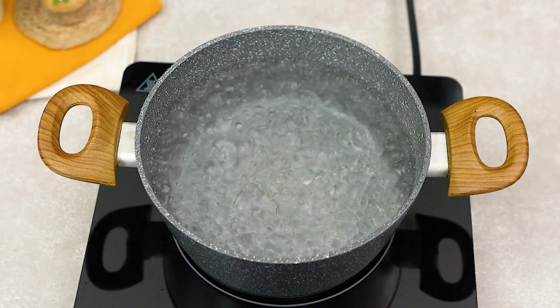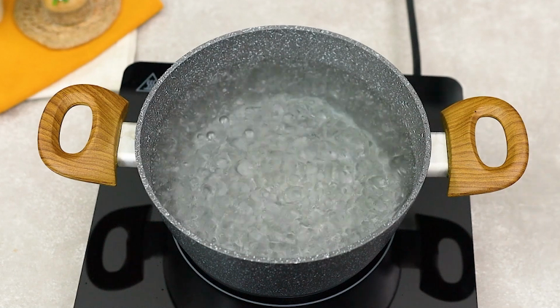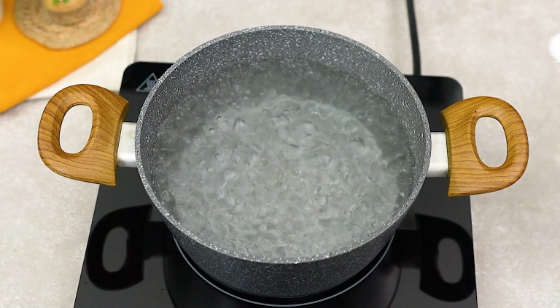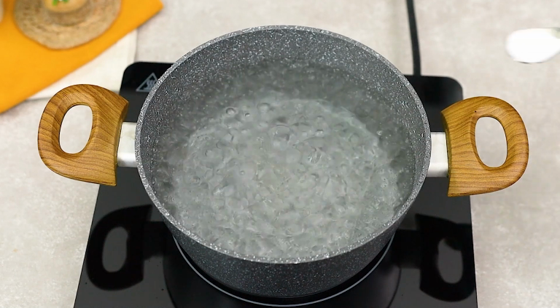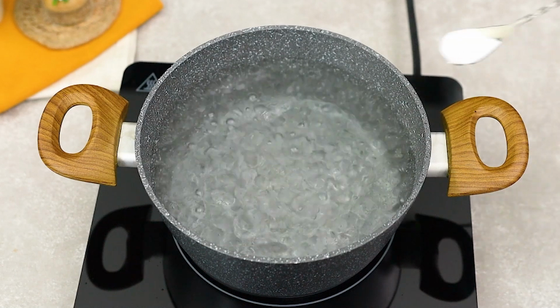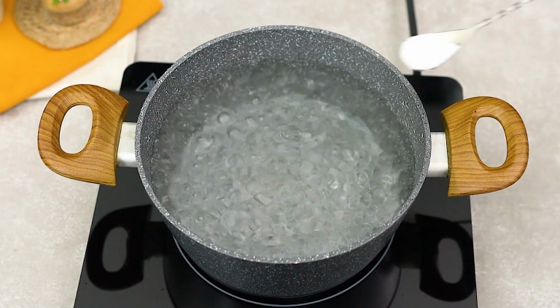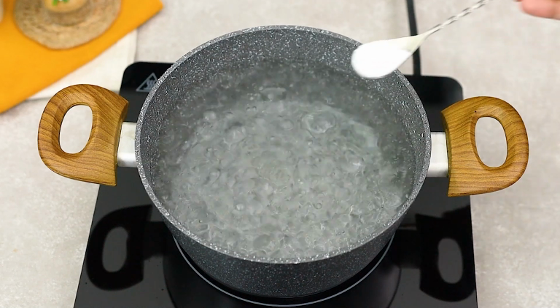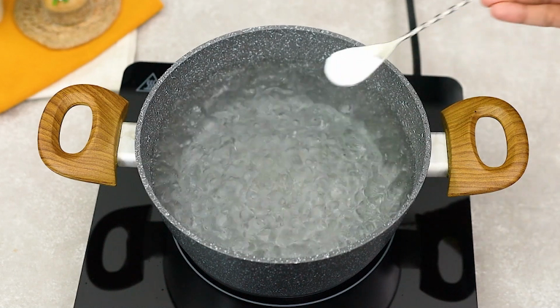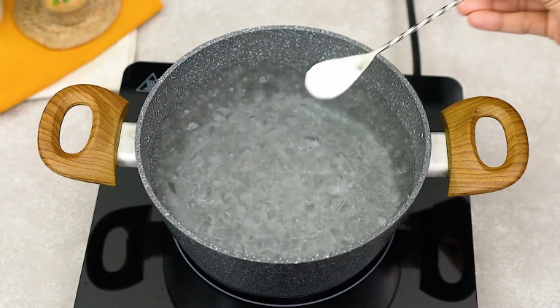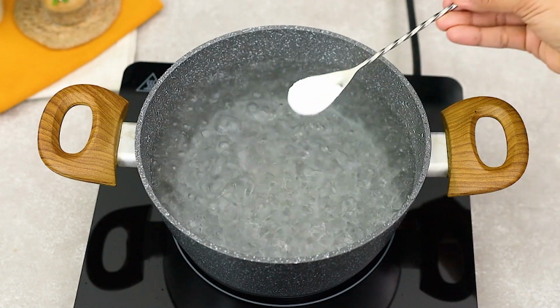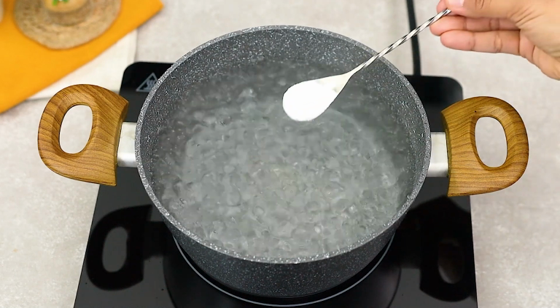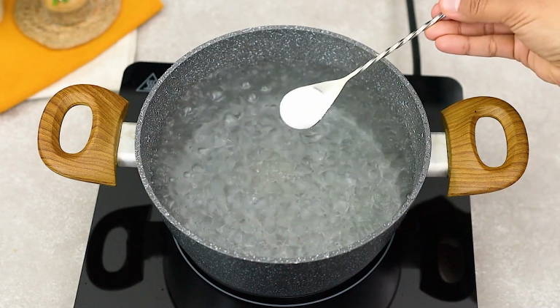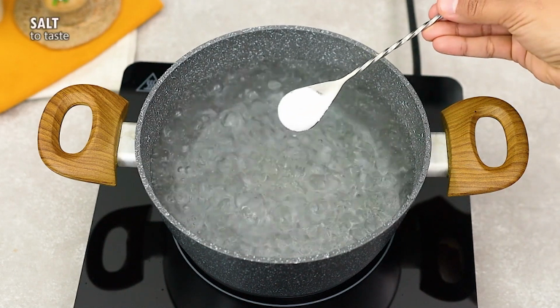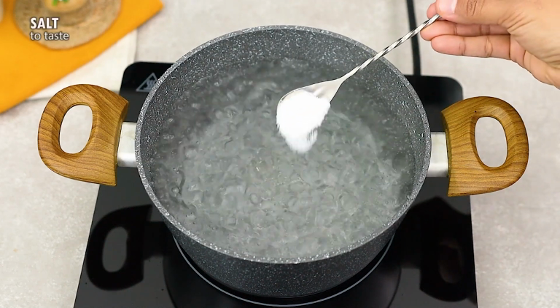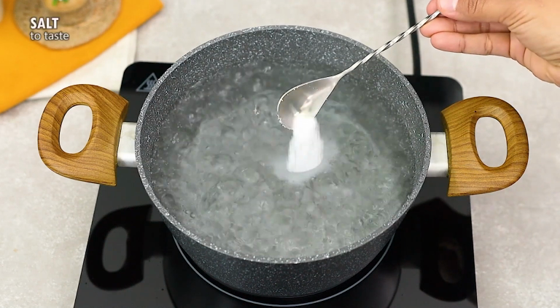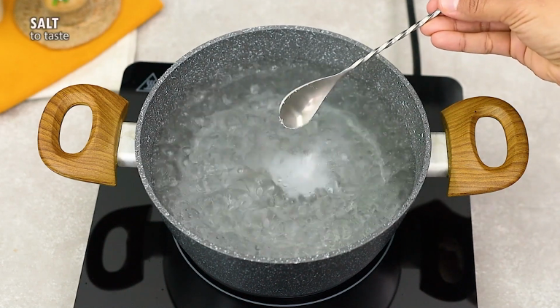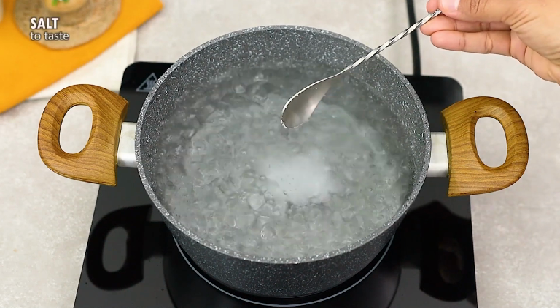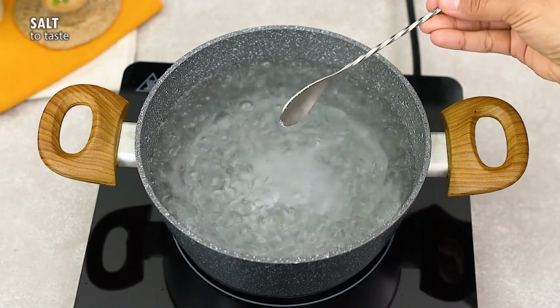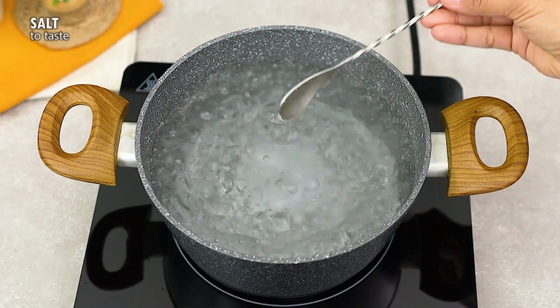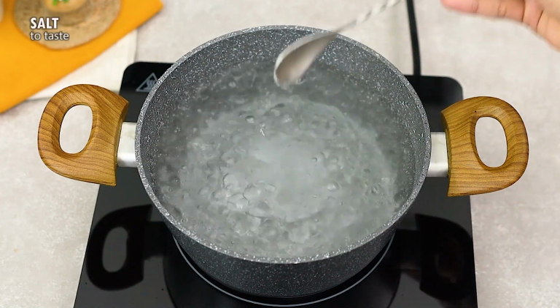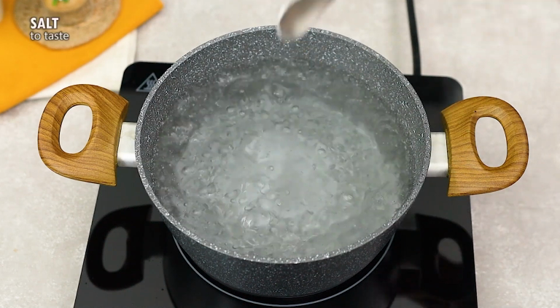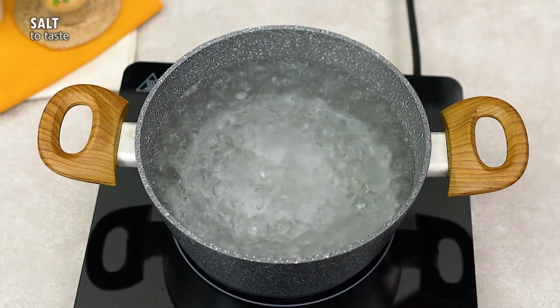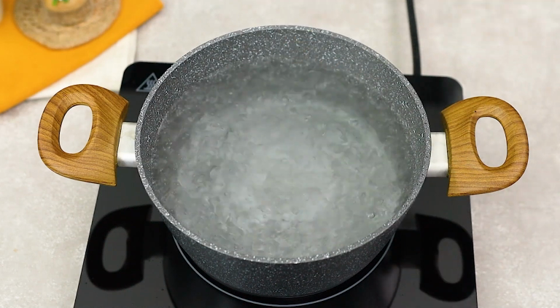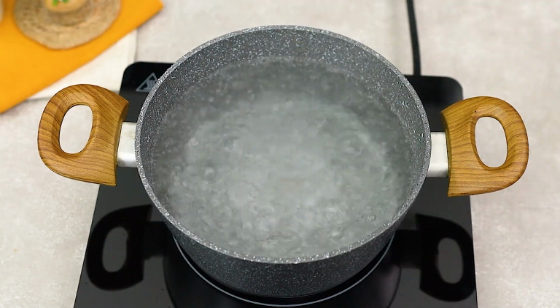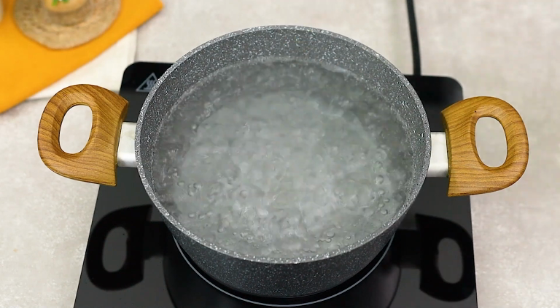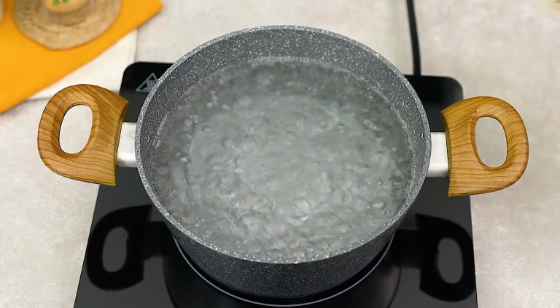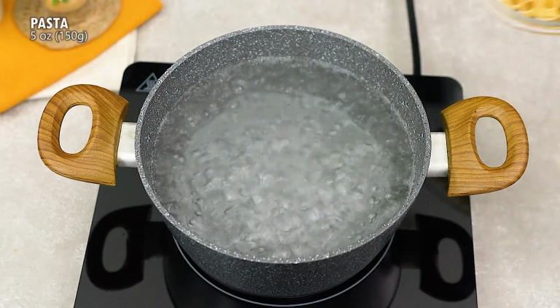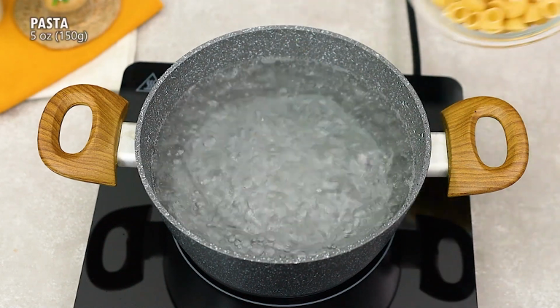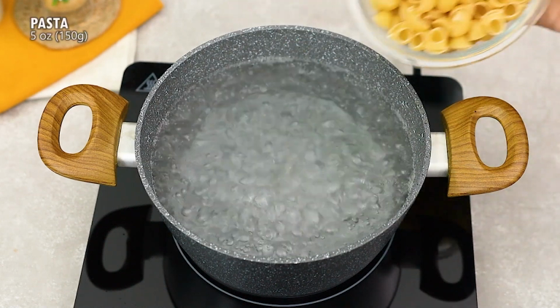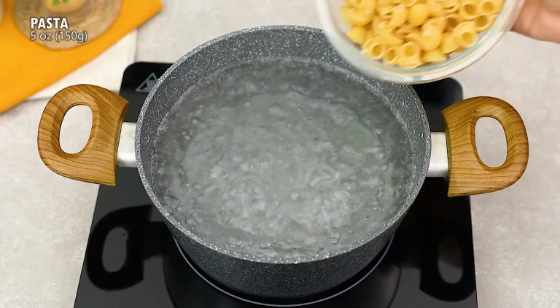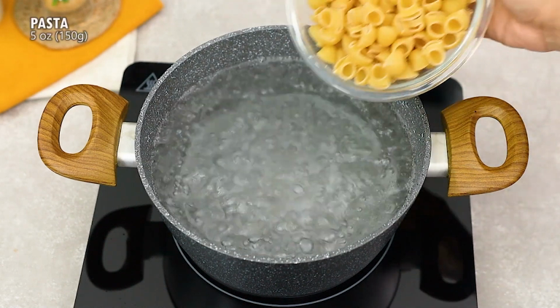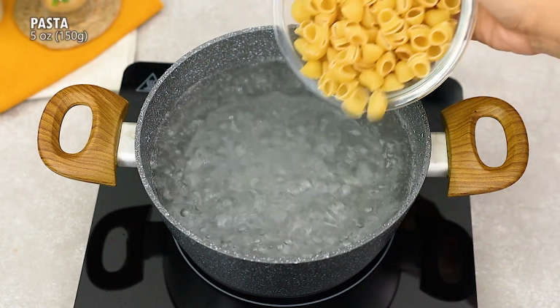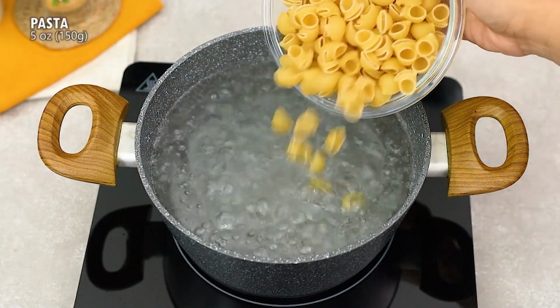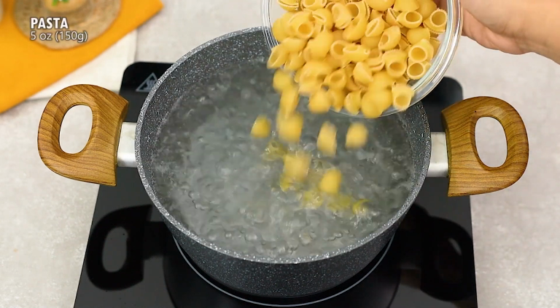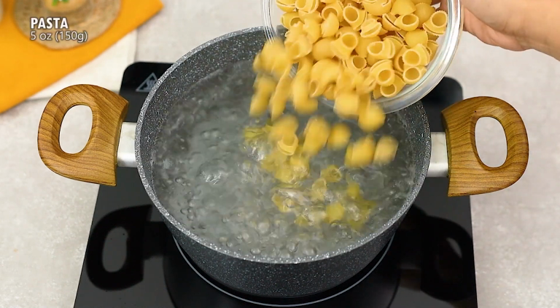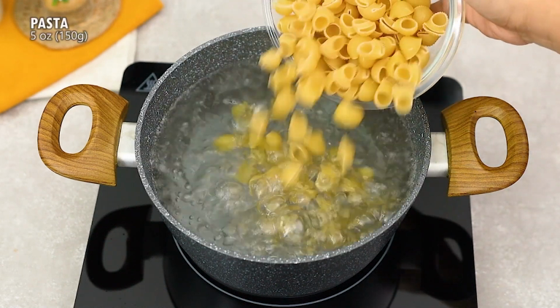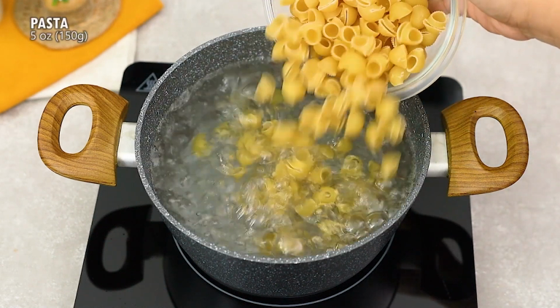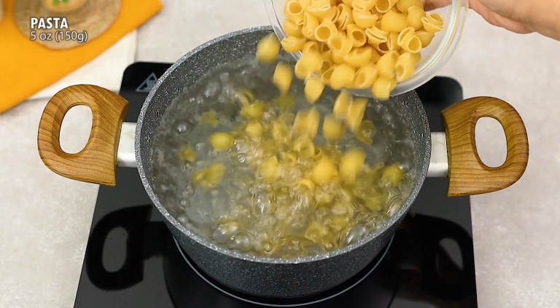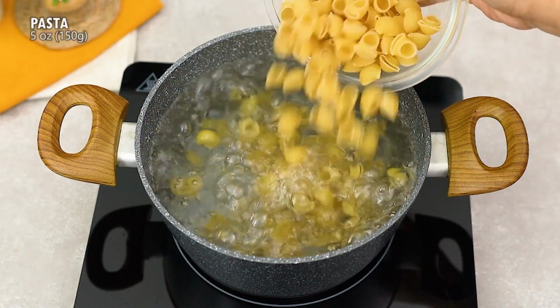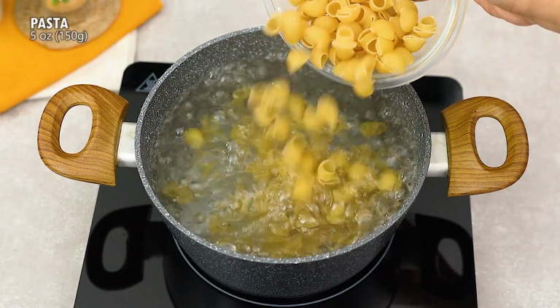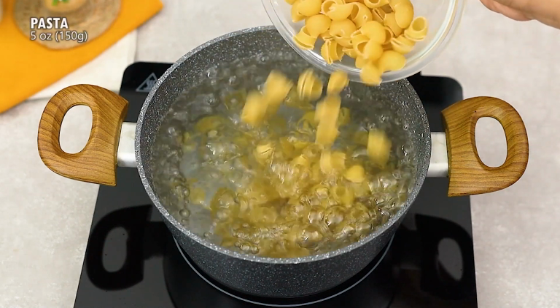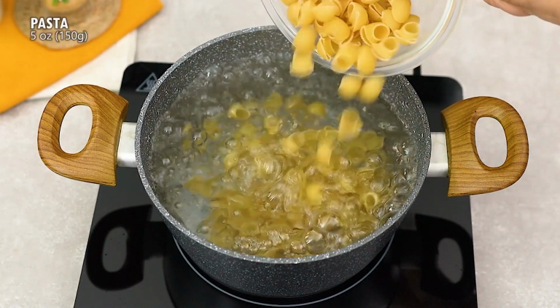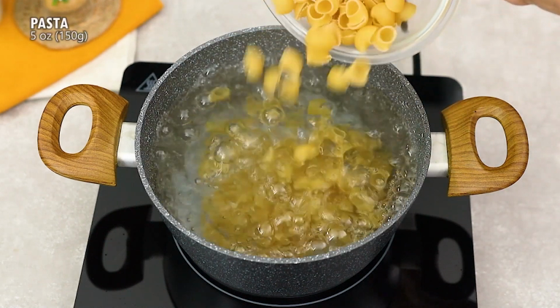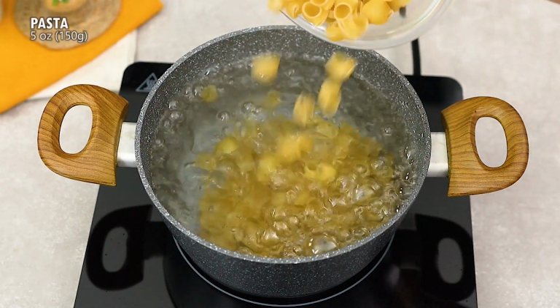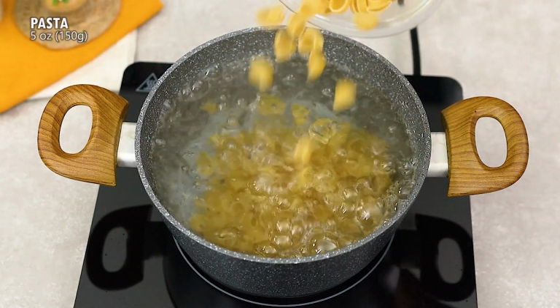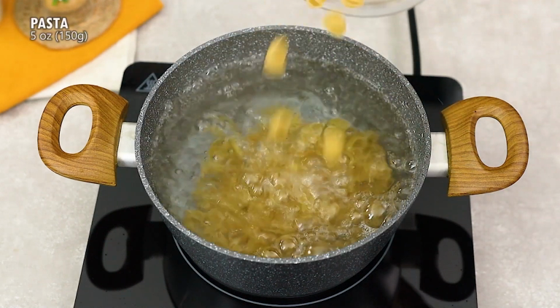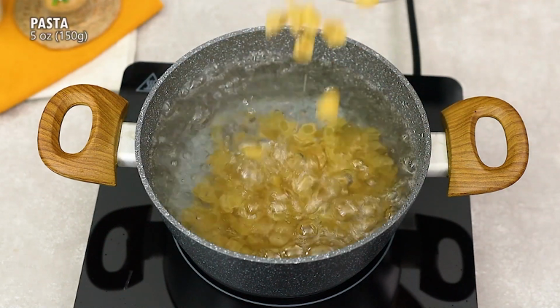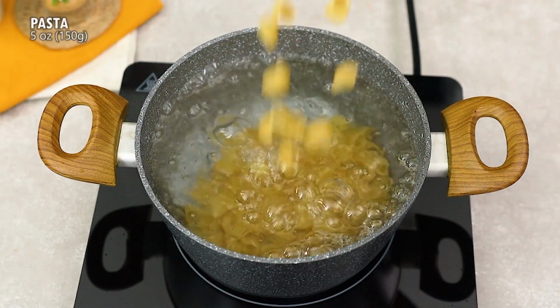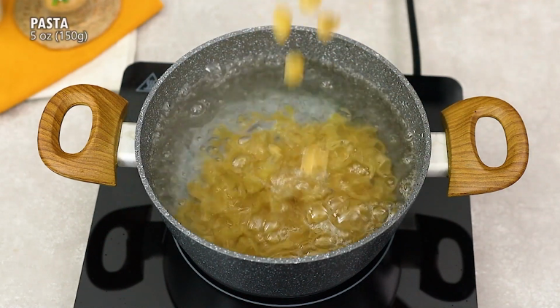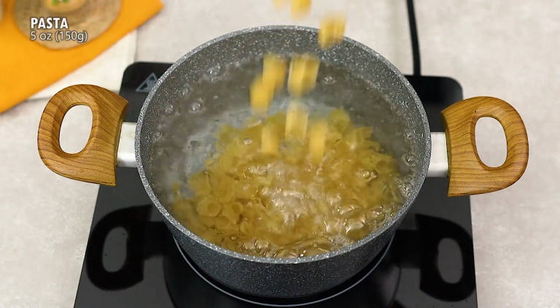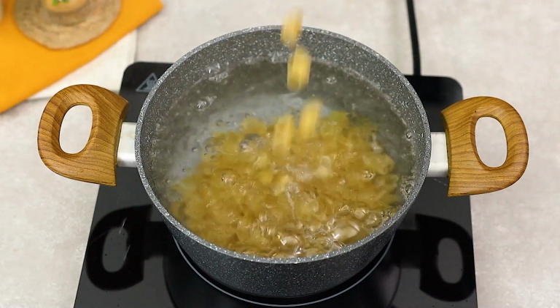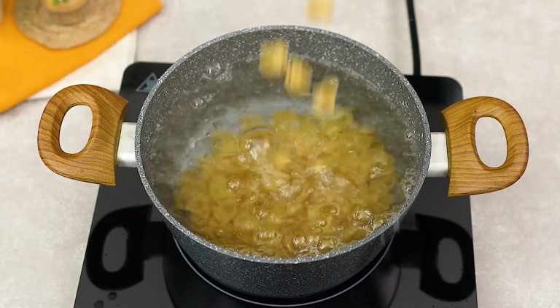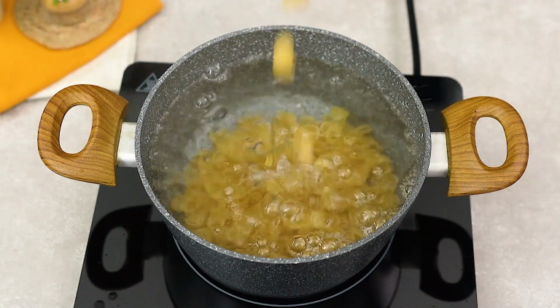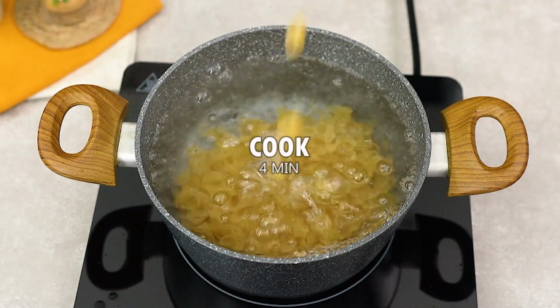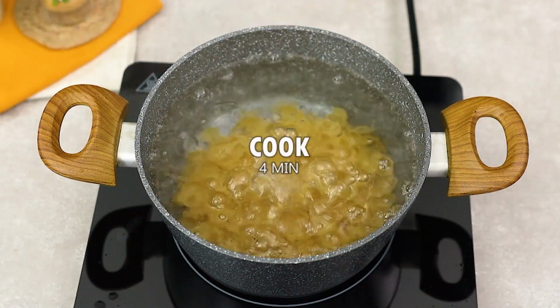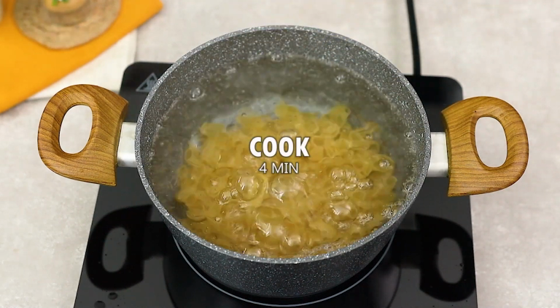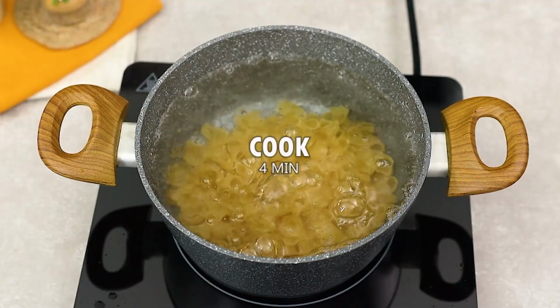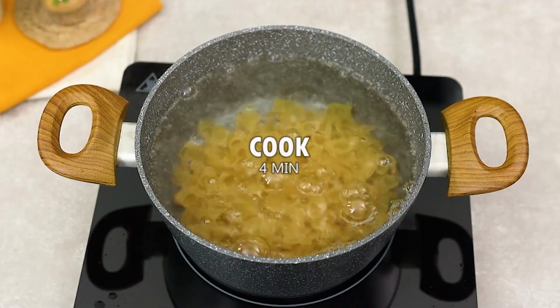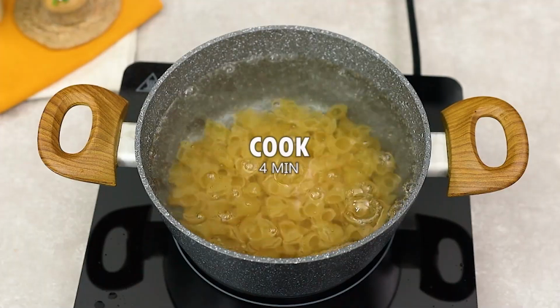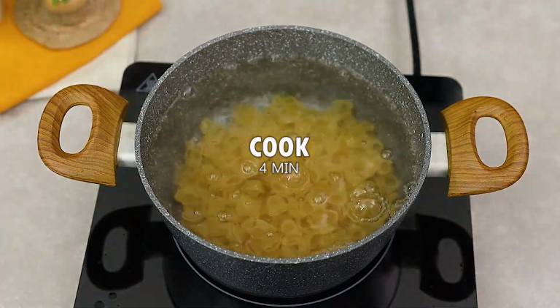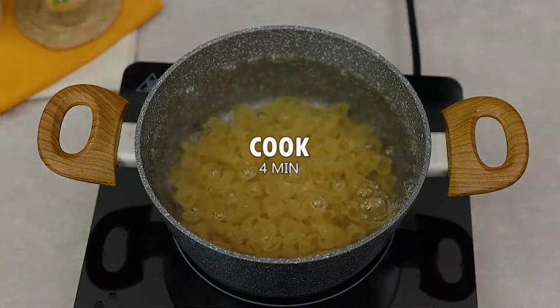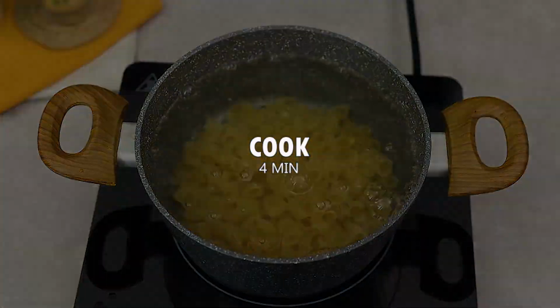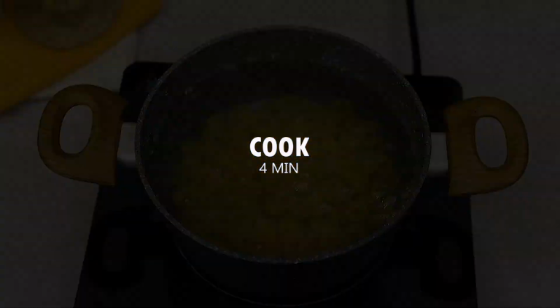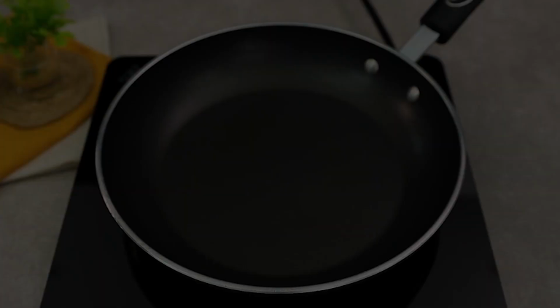Today I'm going to teach you a pasta recipe that we never have any leftovers of here at home. Shall we get started?